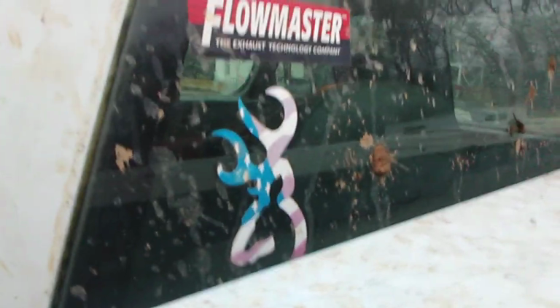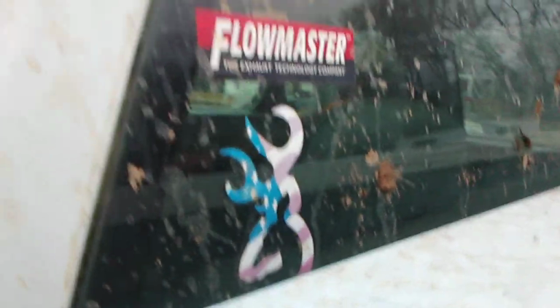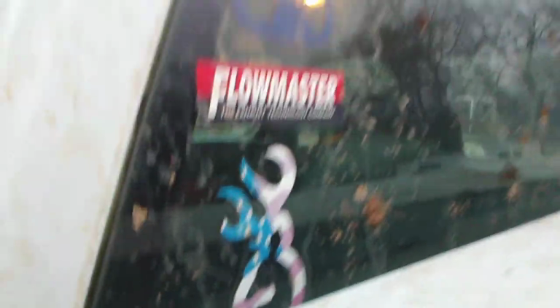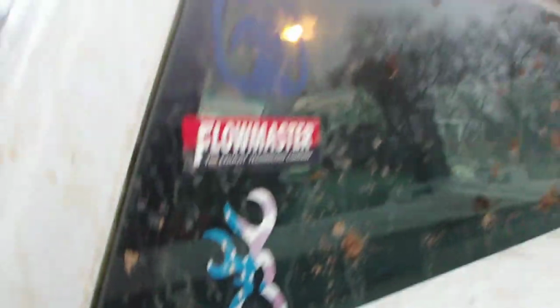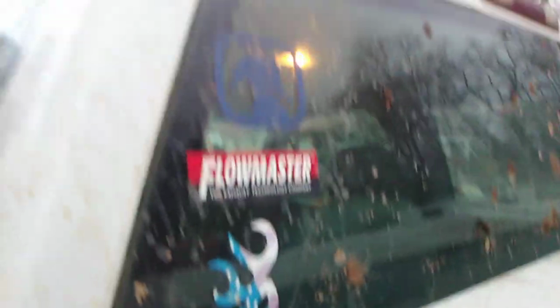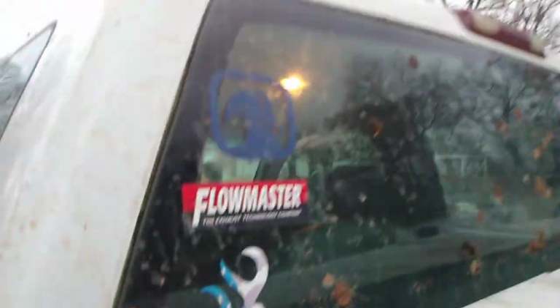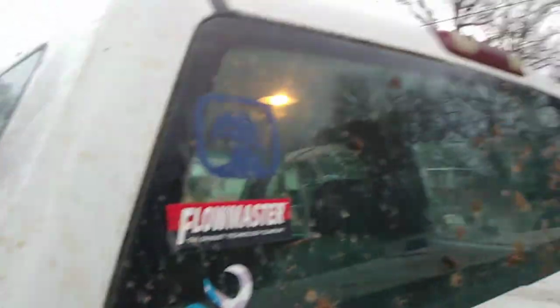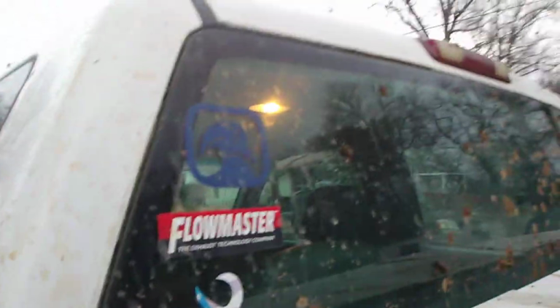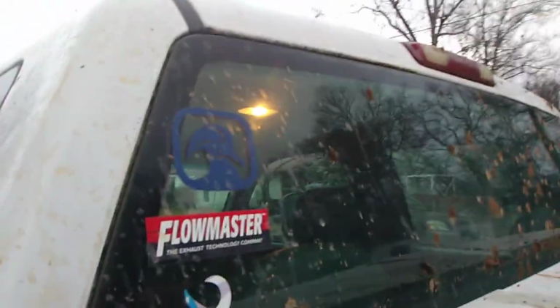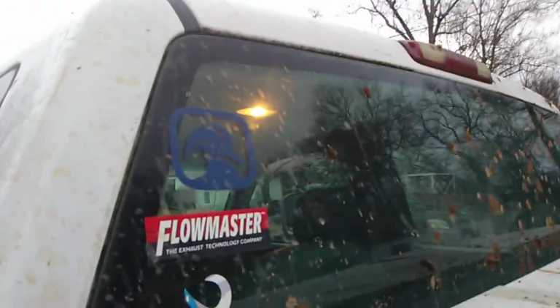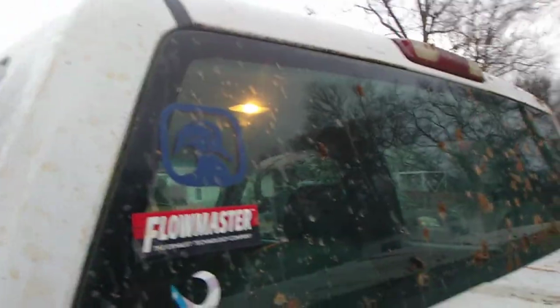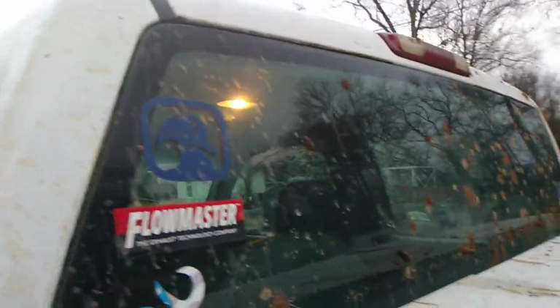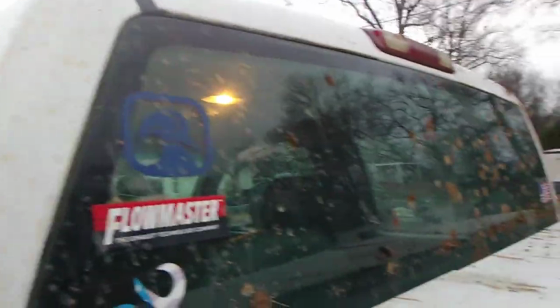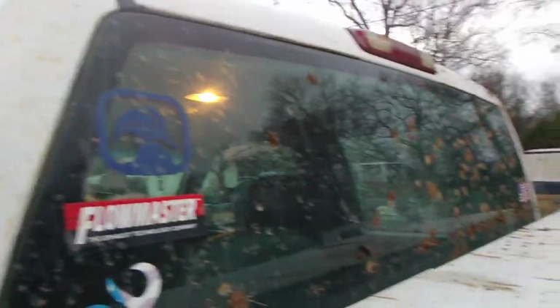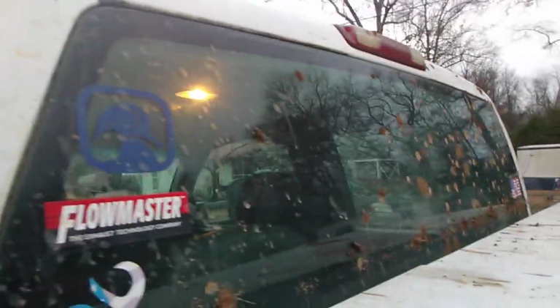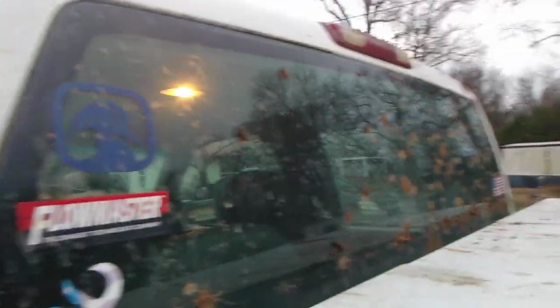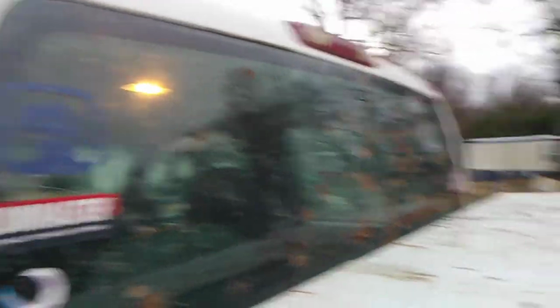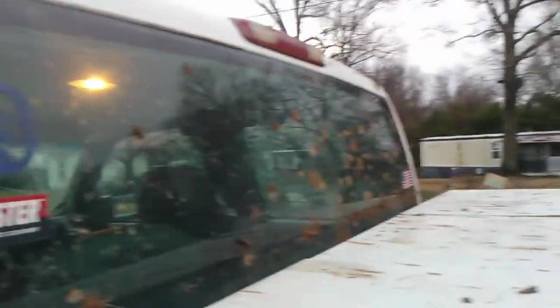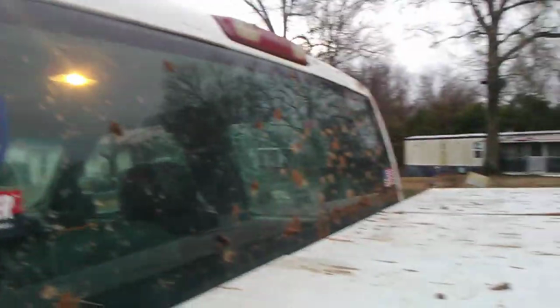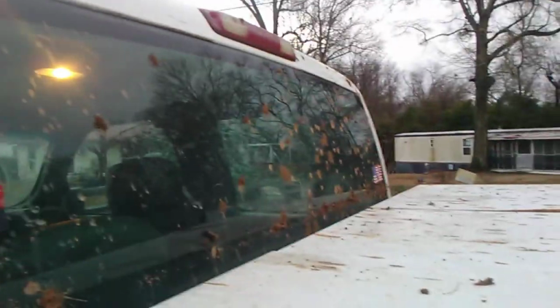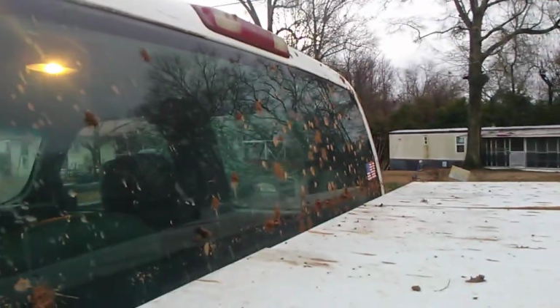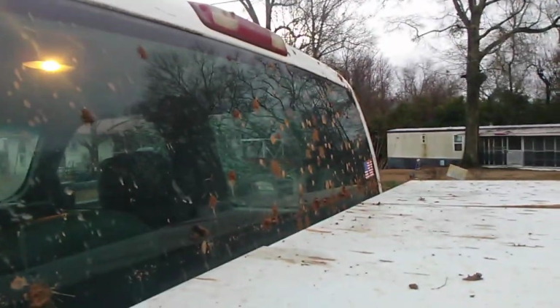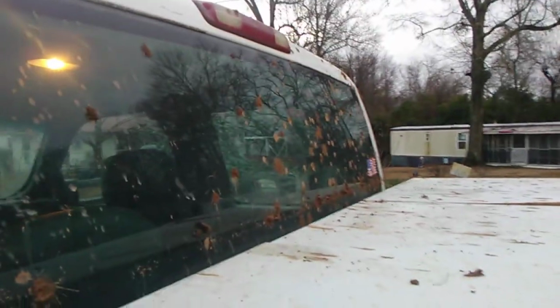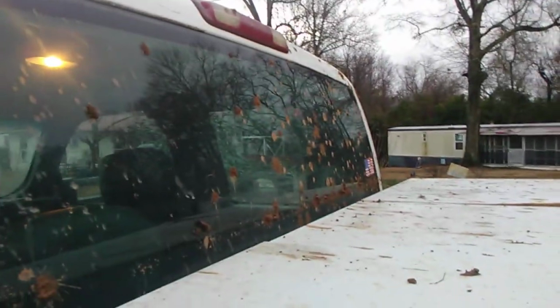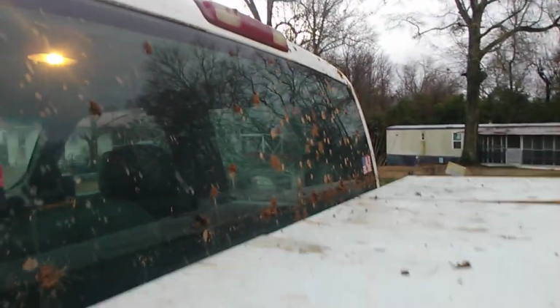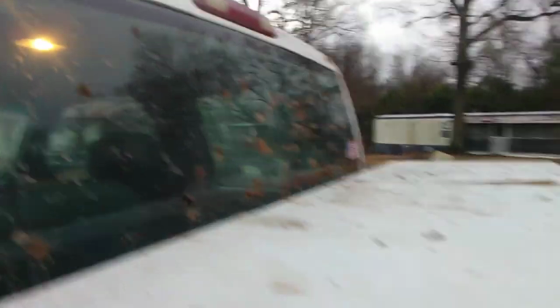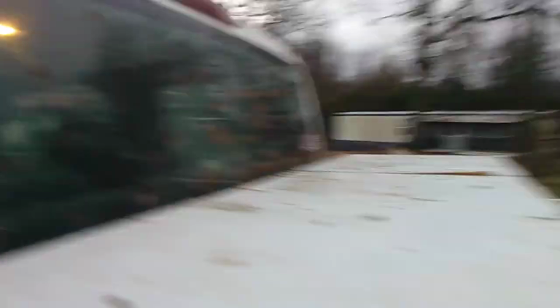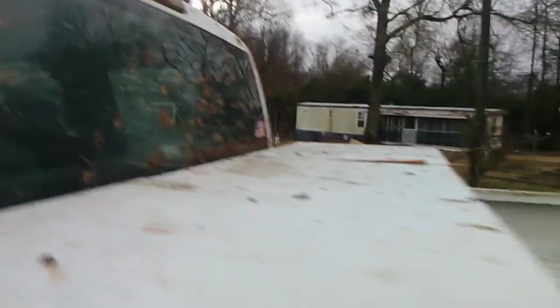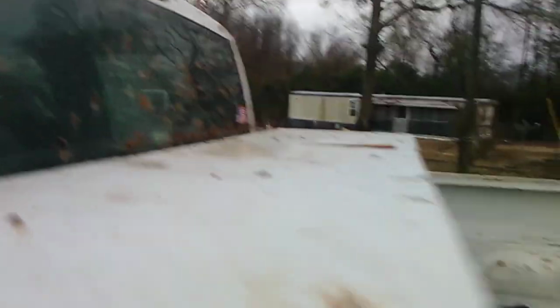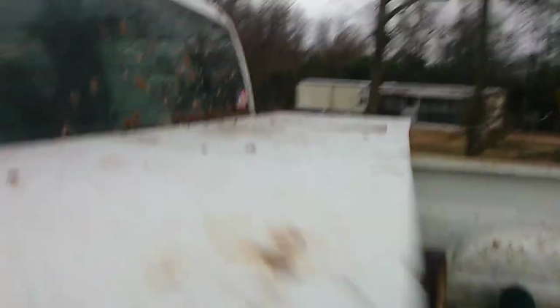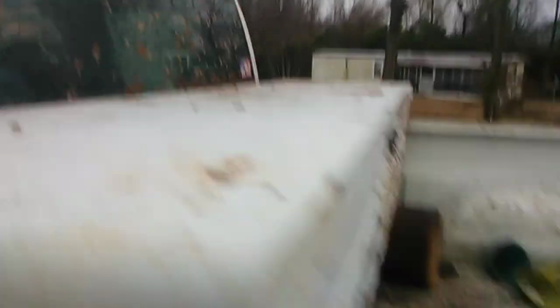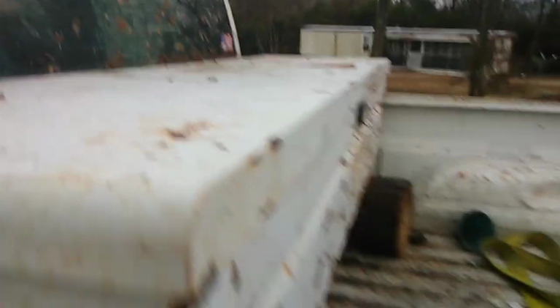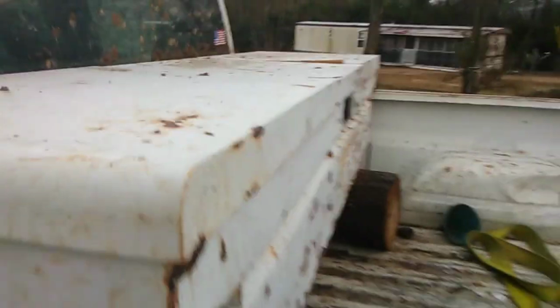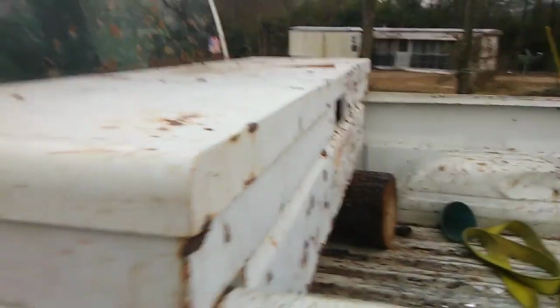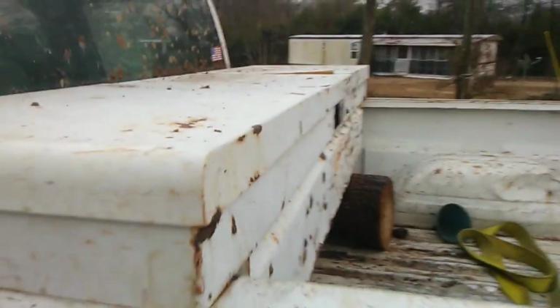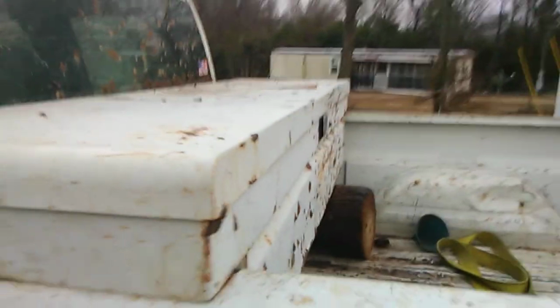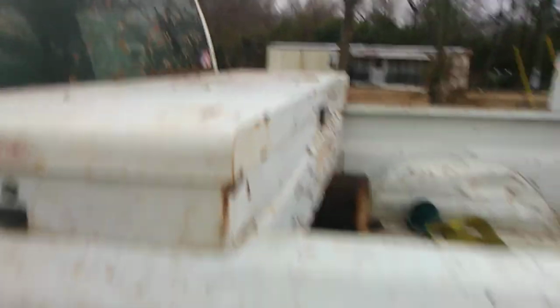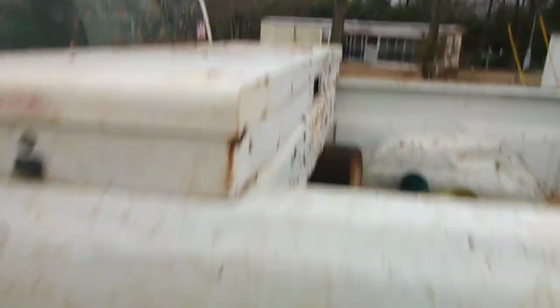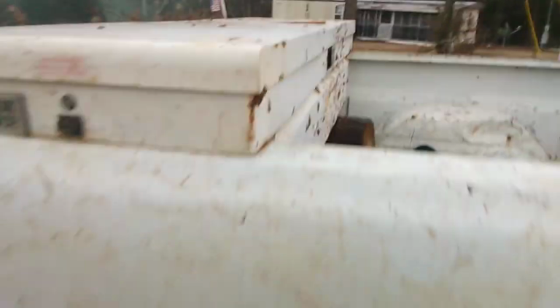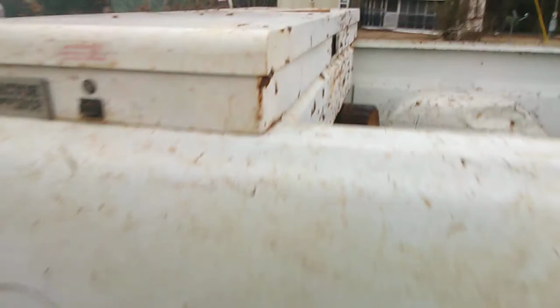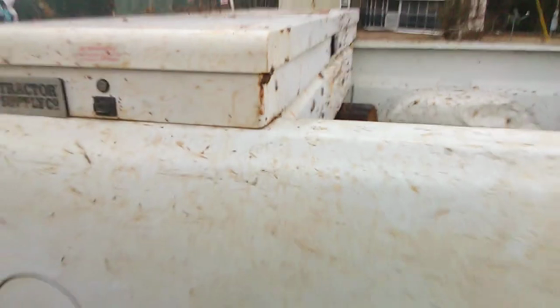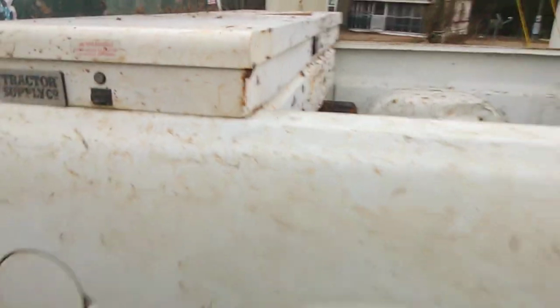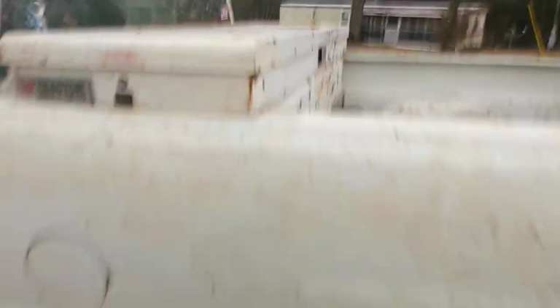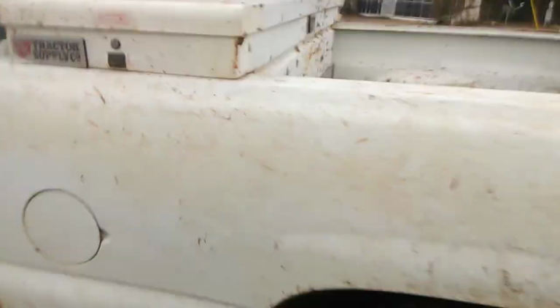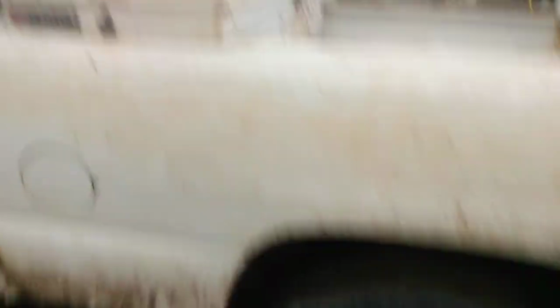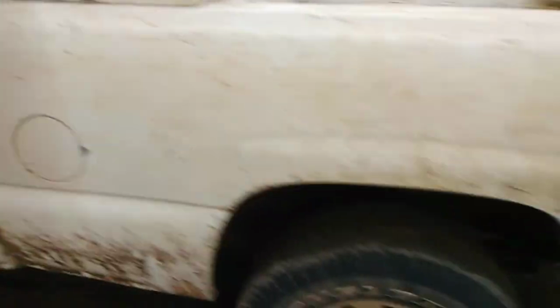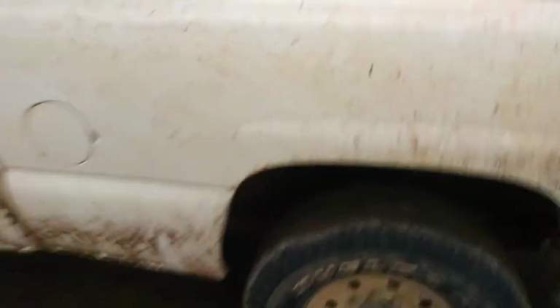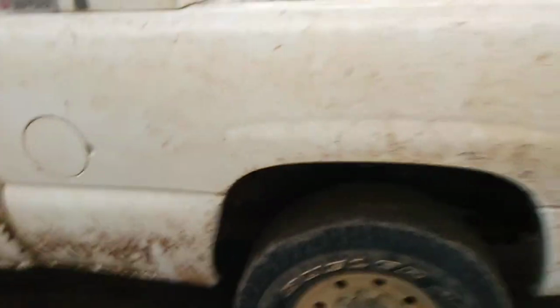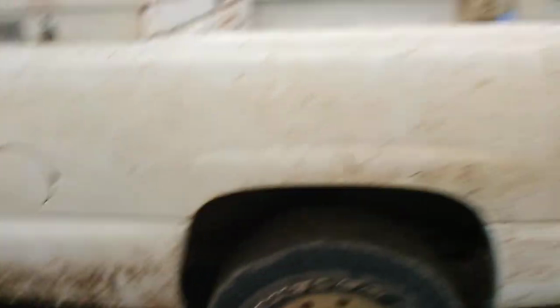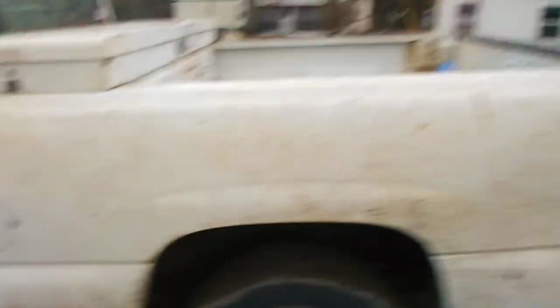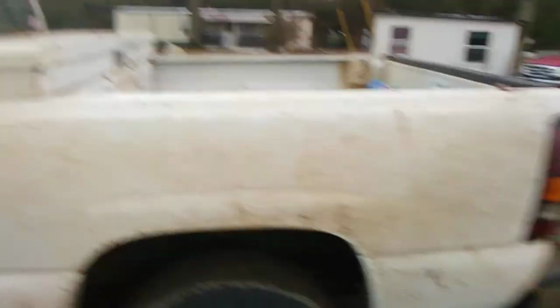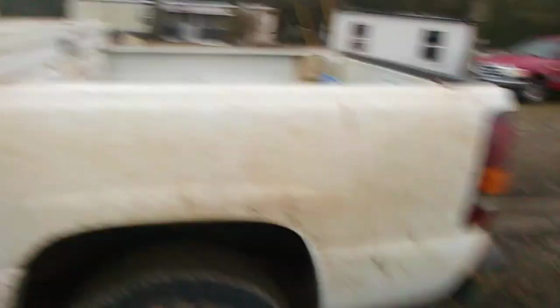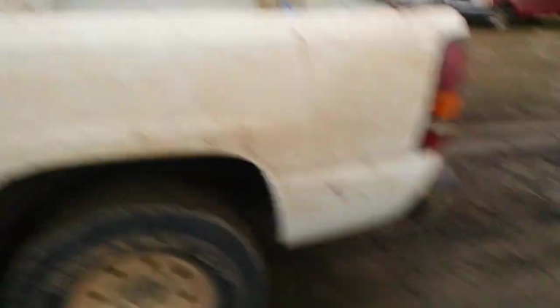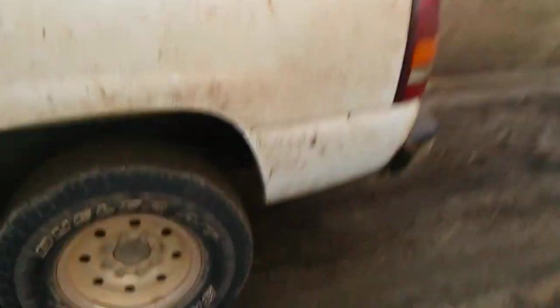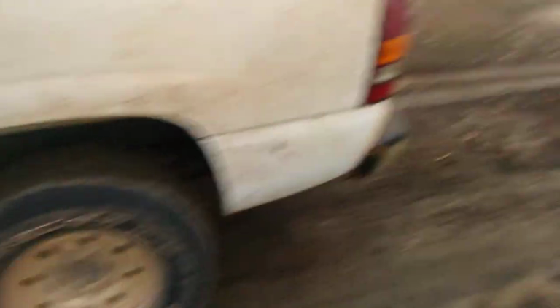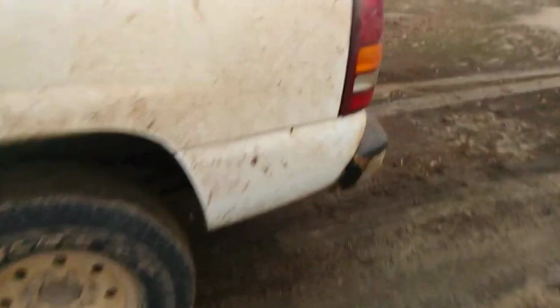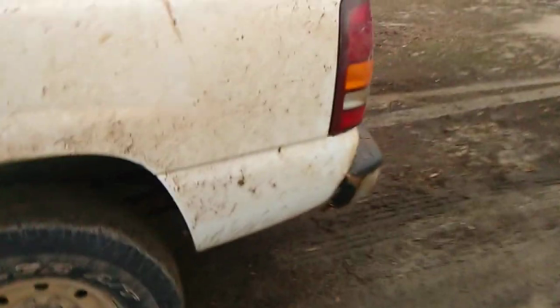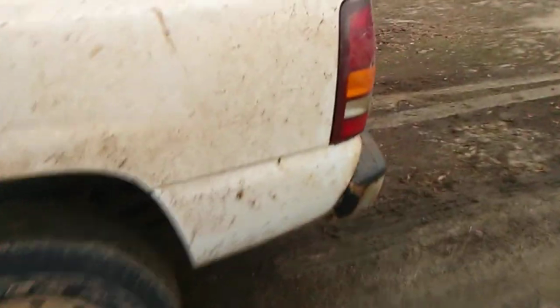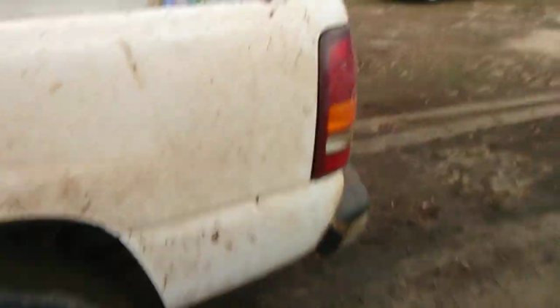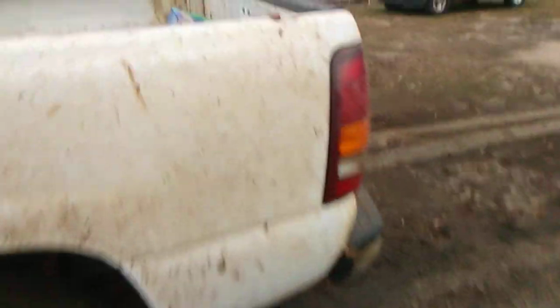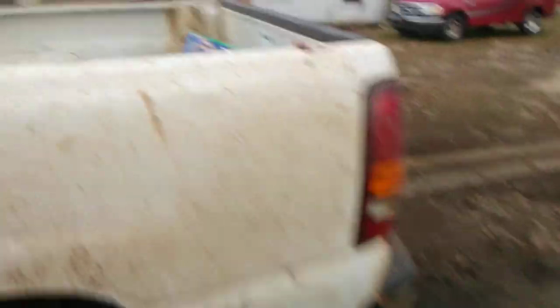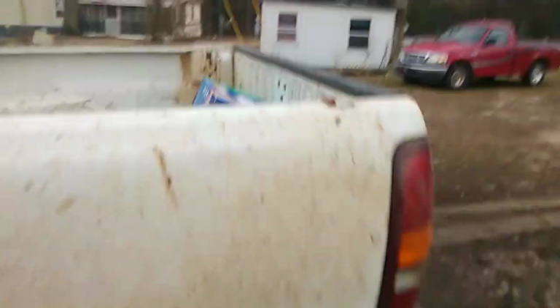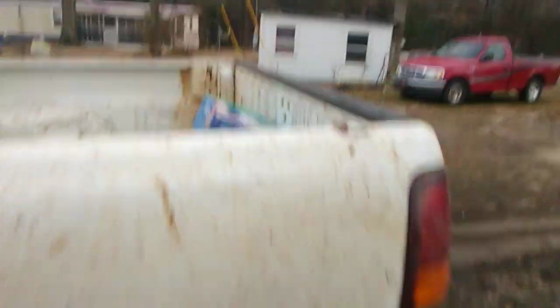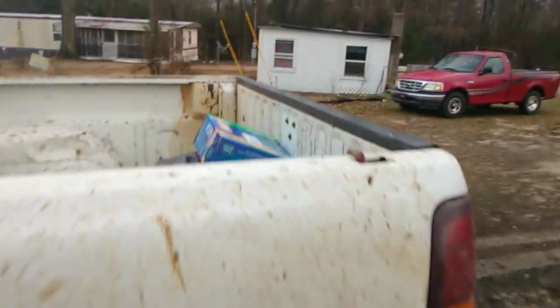Got a Flowmaster sticker, an American flag sticker. Got a toolbox in the bed. This is a pretty big truck — I'm about five-eleven.